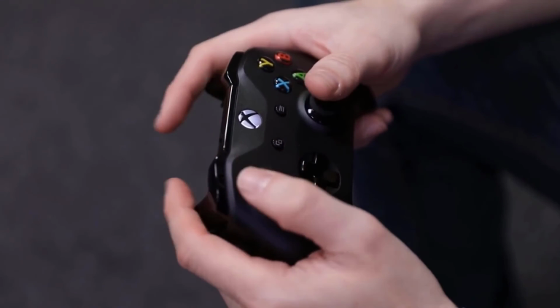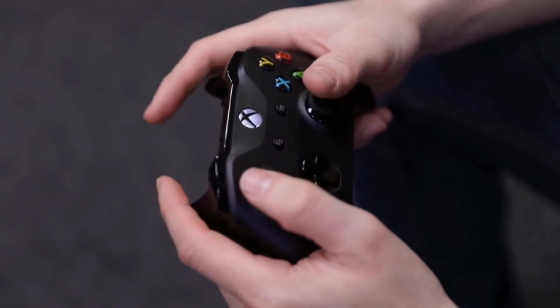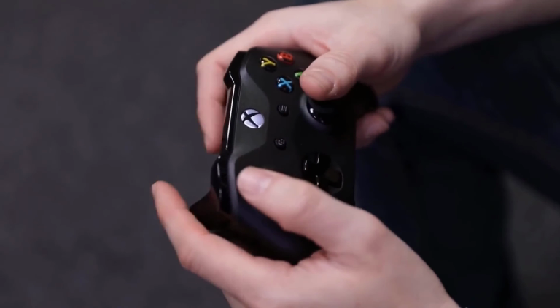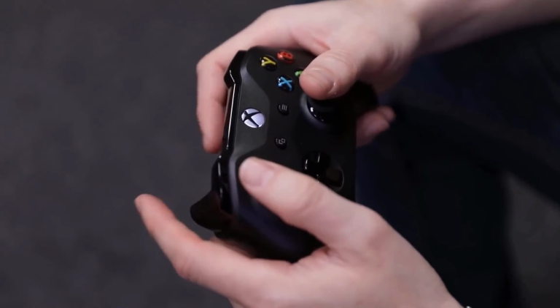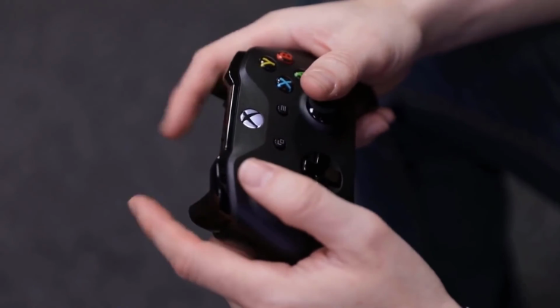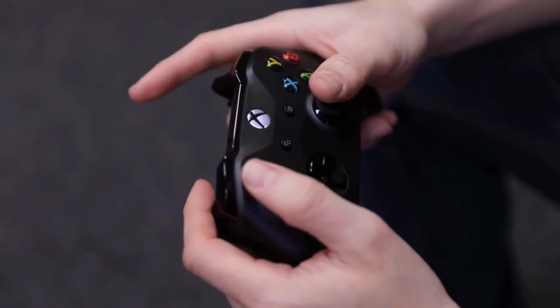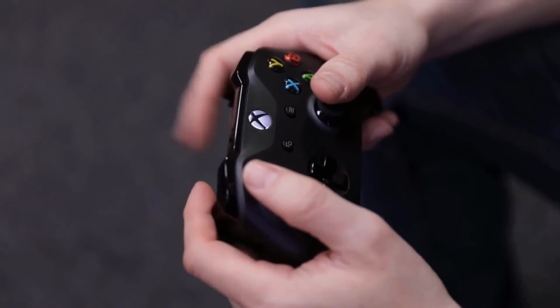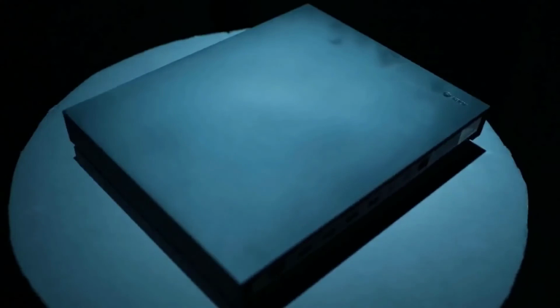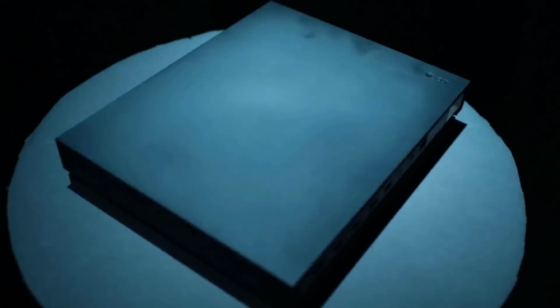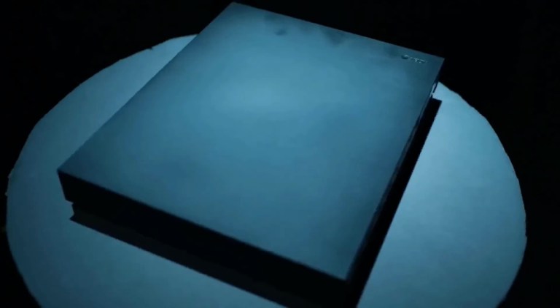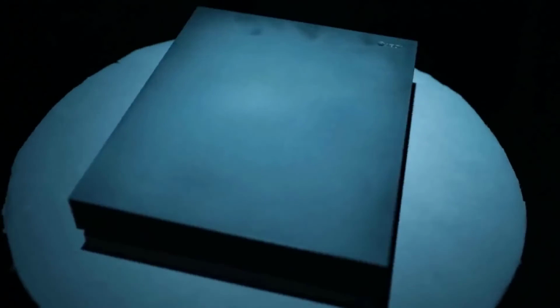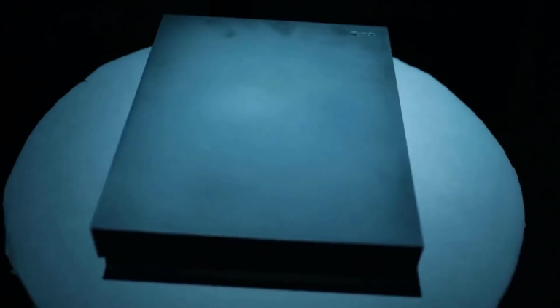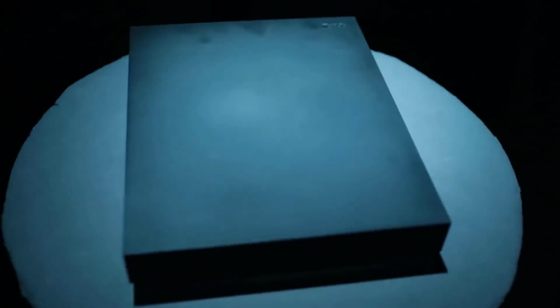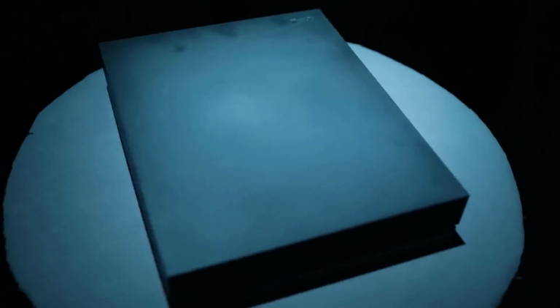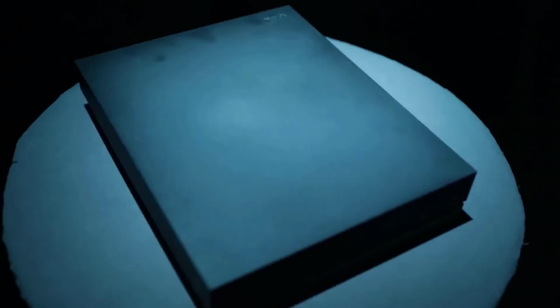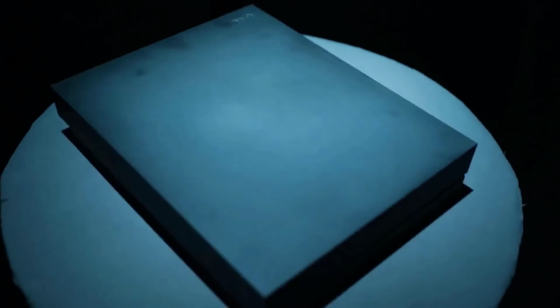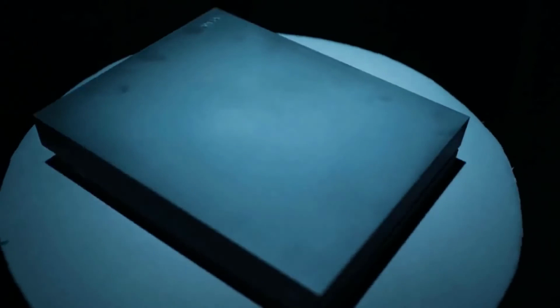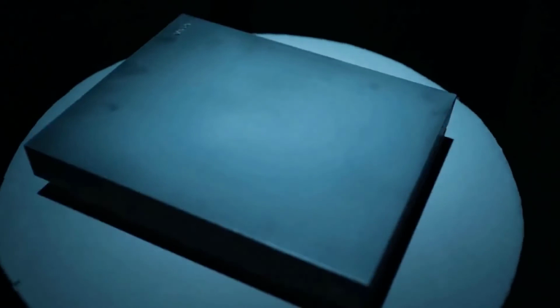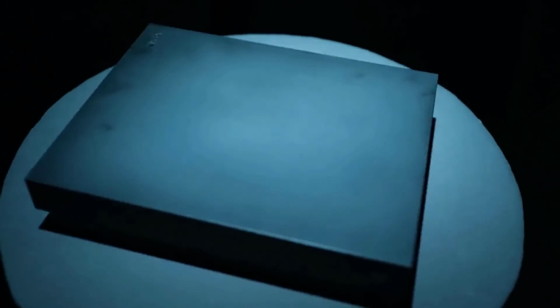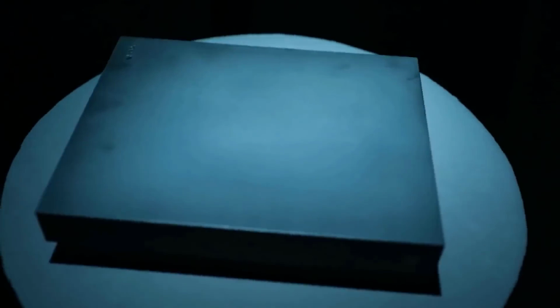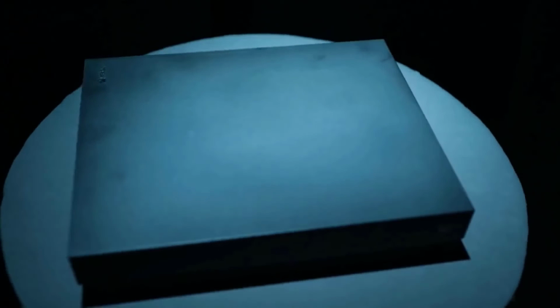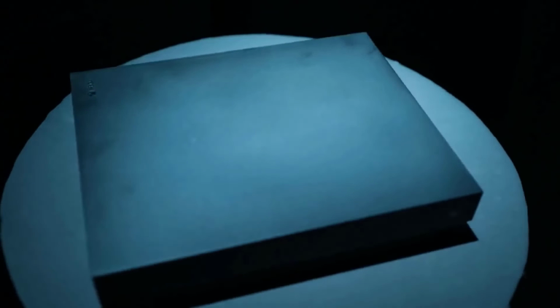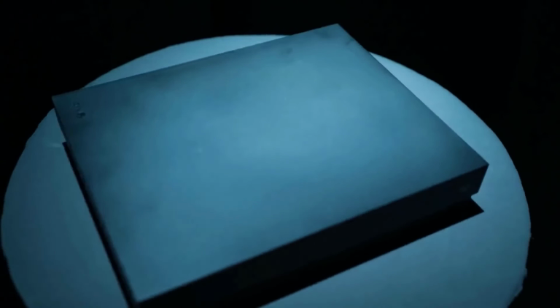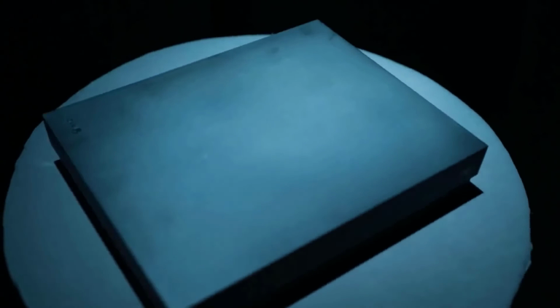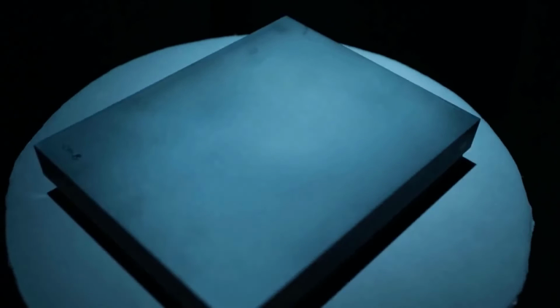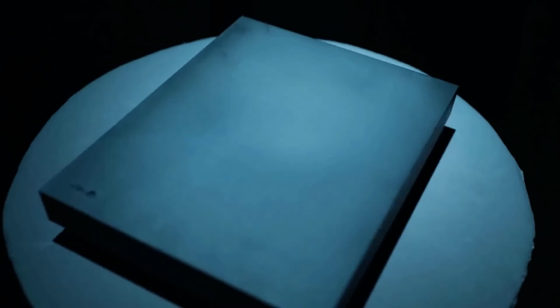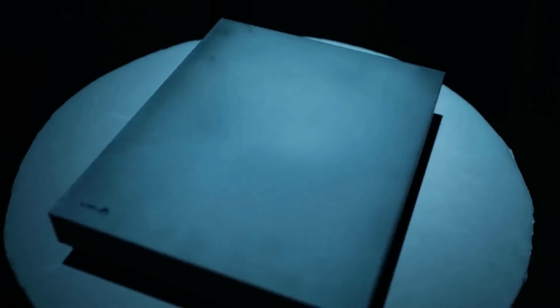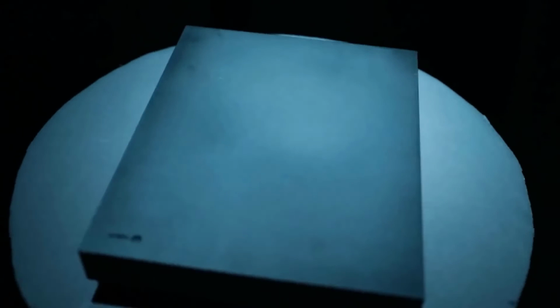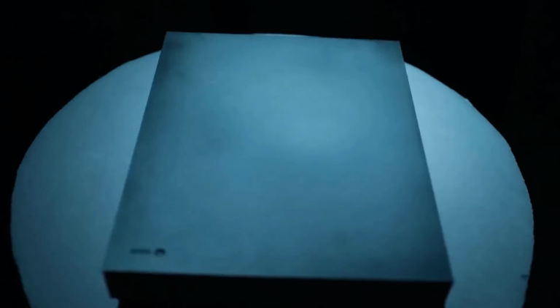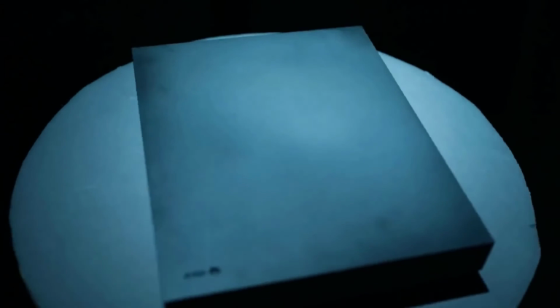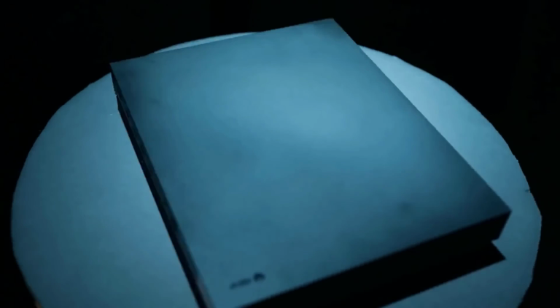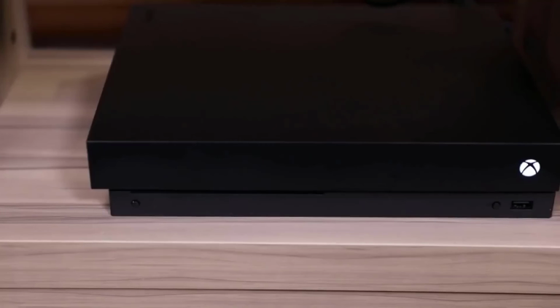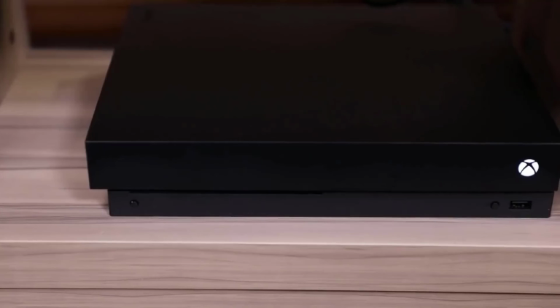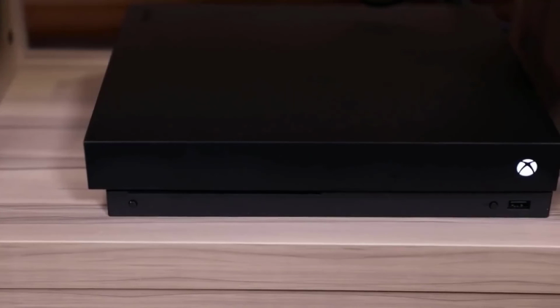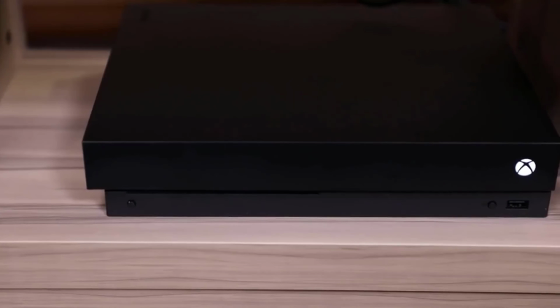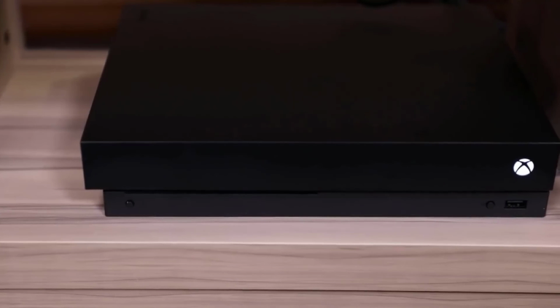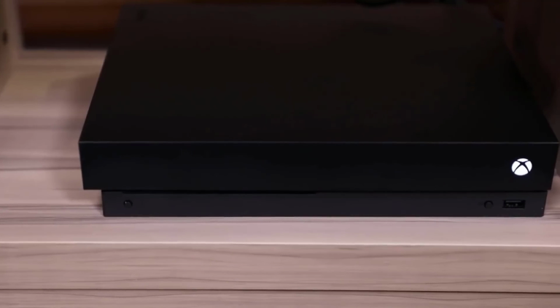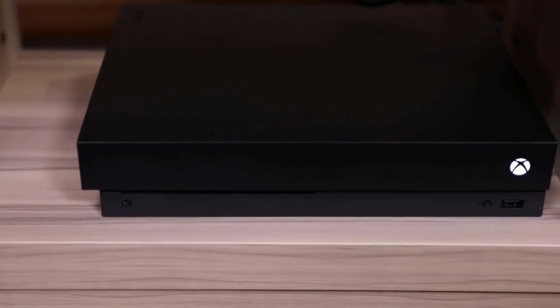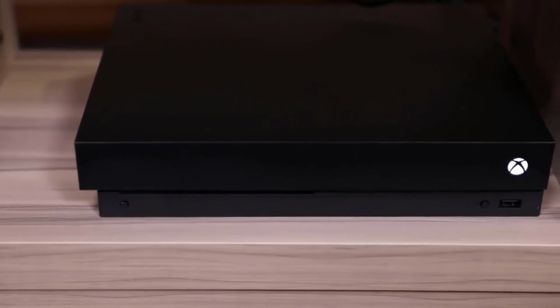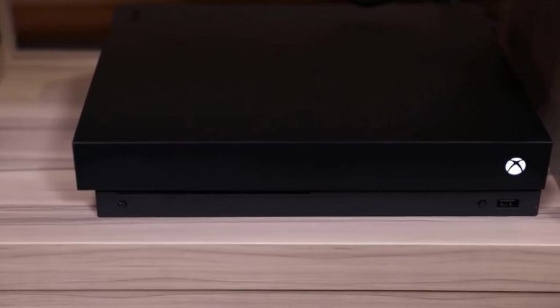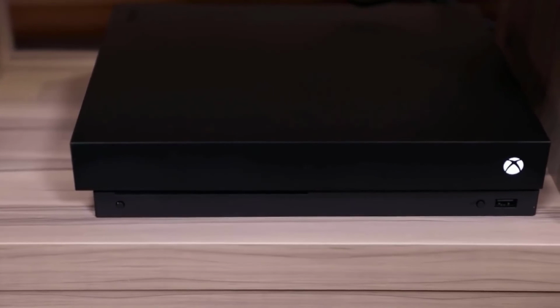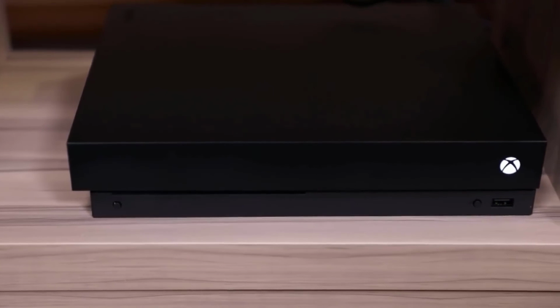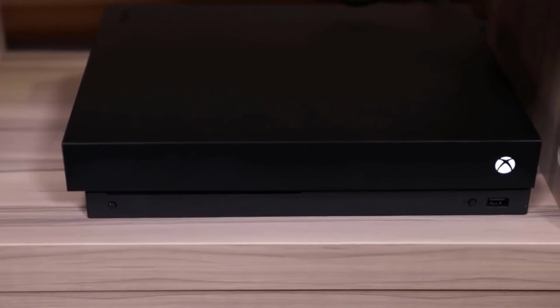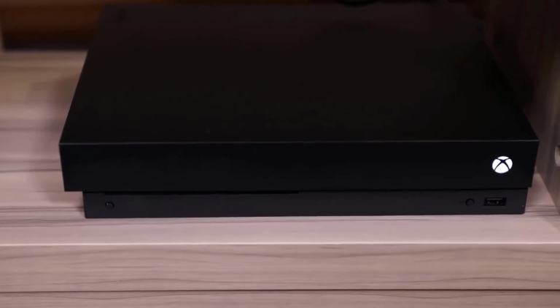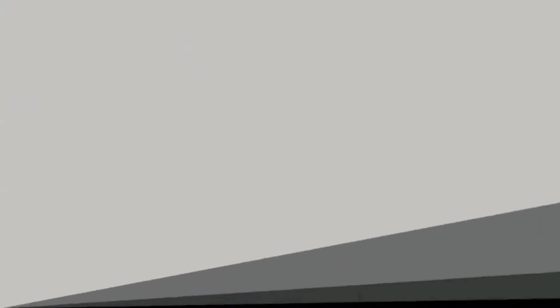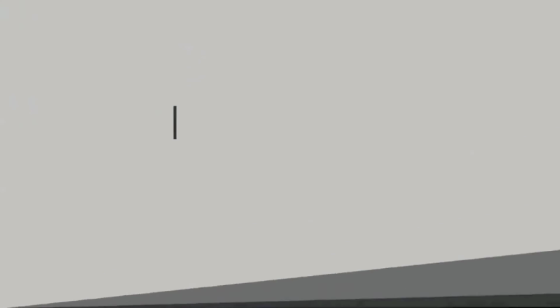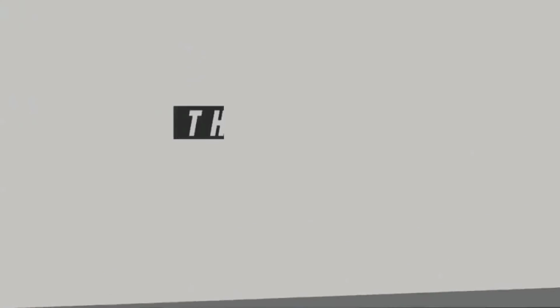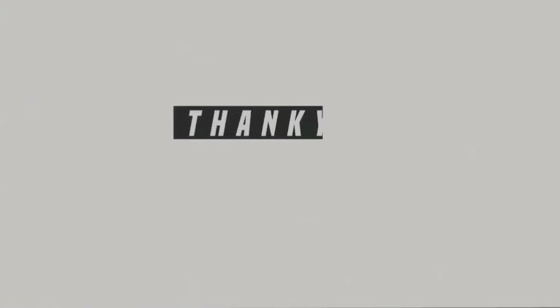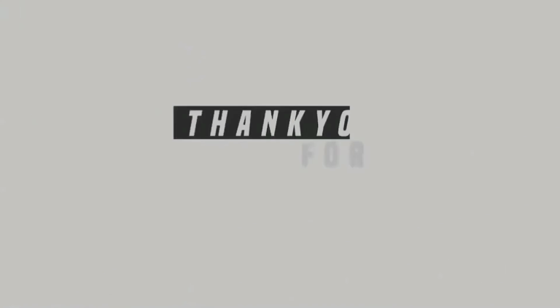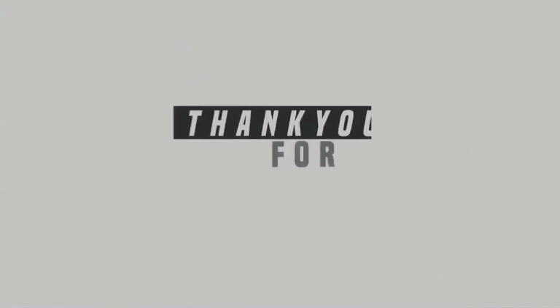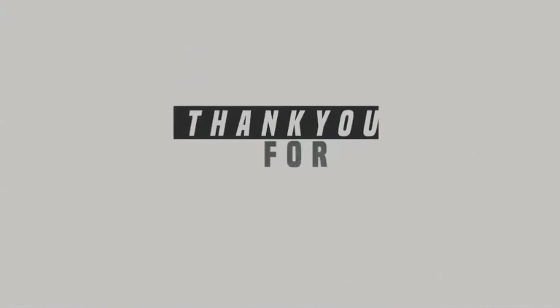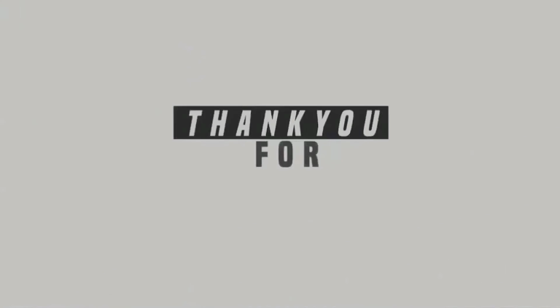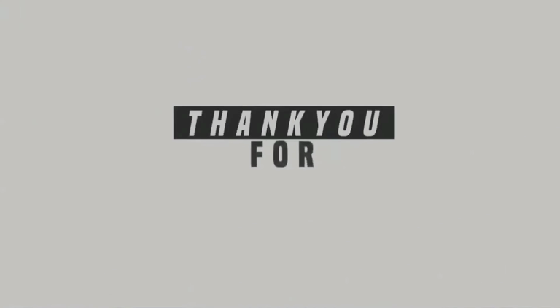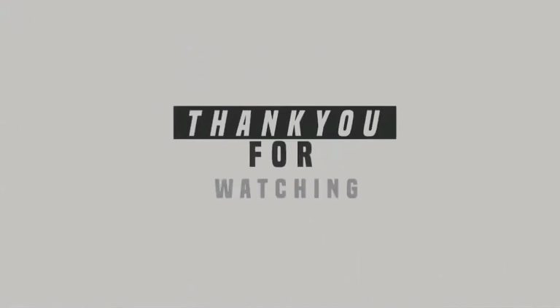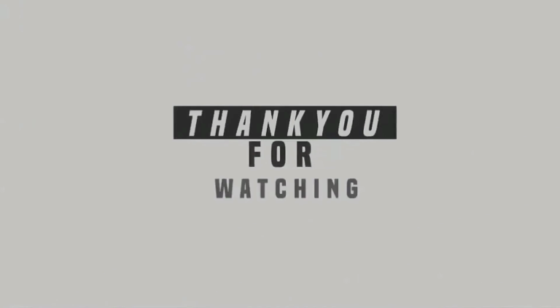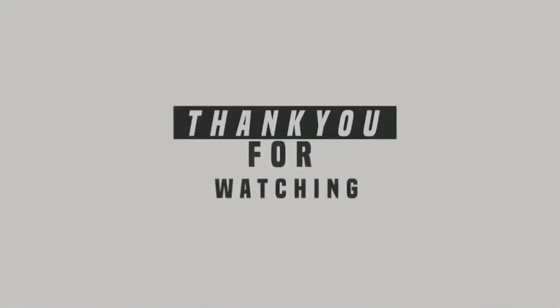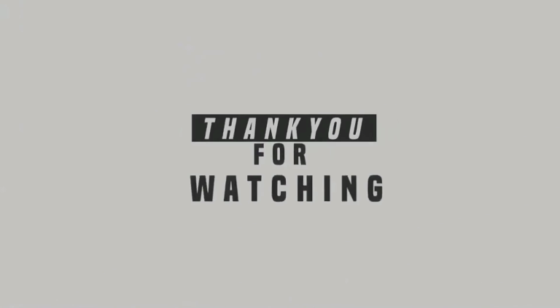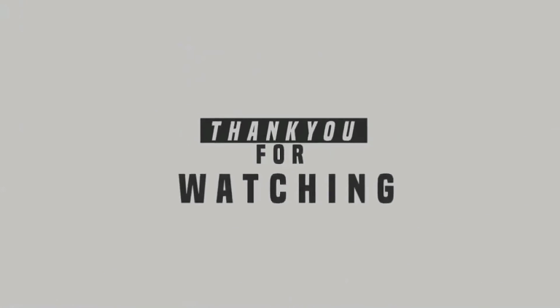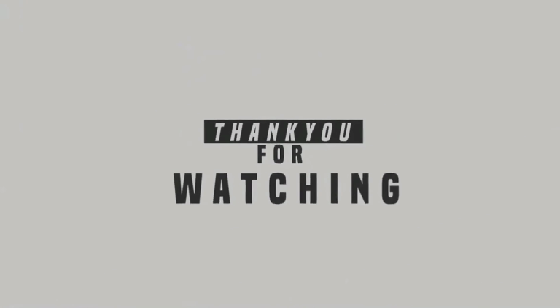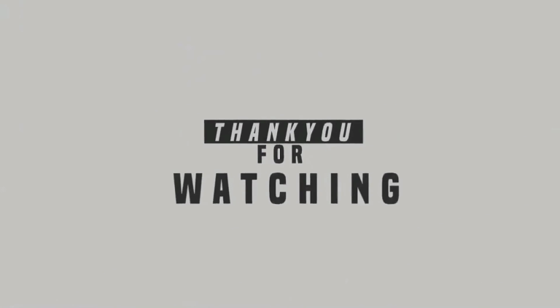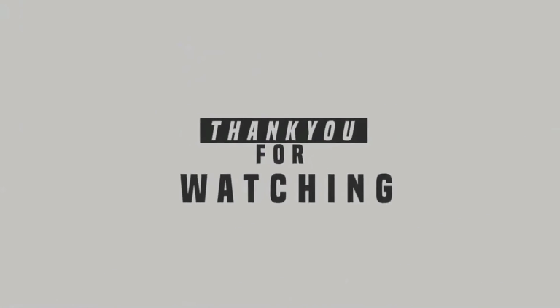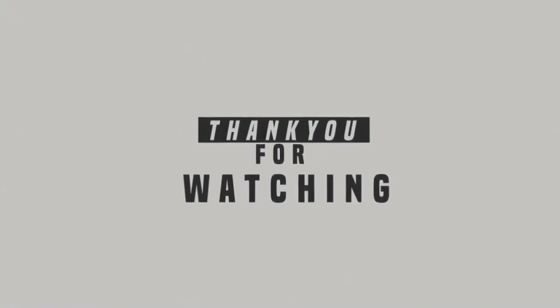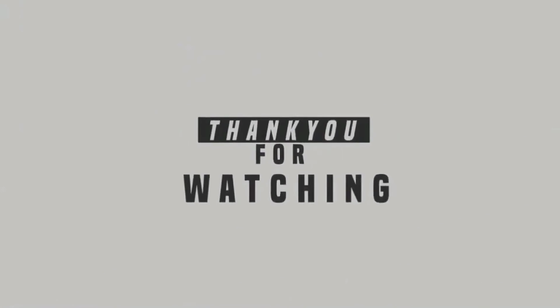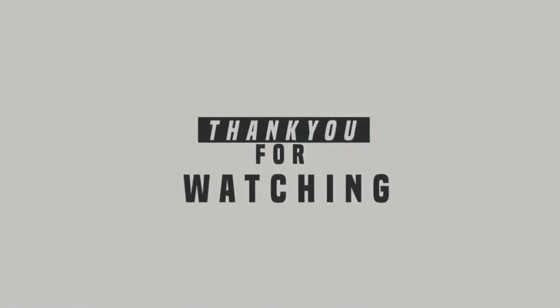And that's all for today's video. Links to the products are given in the description box. Thanks for watching — see you in the next video.